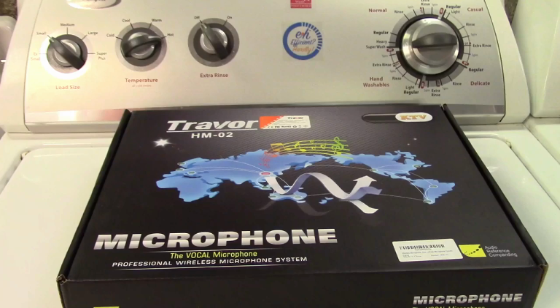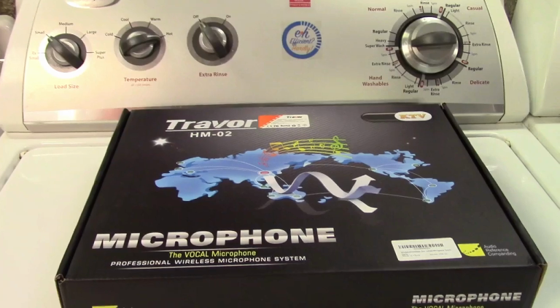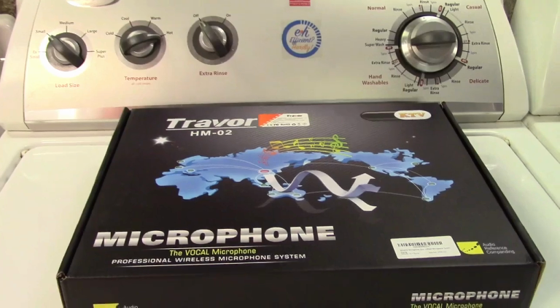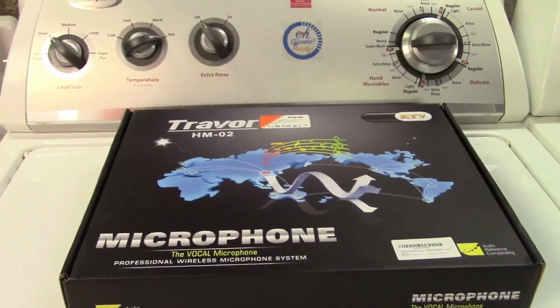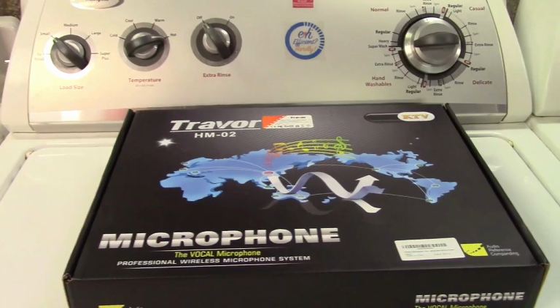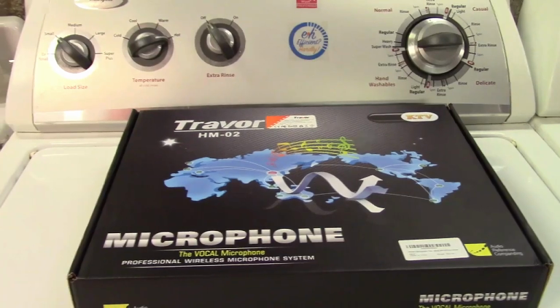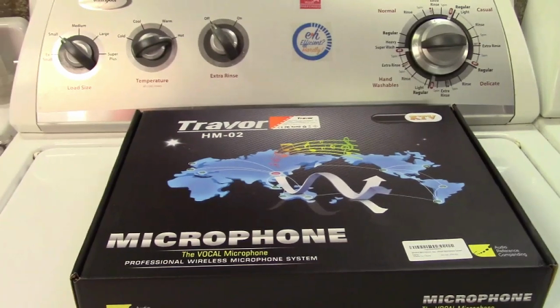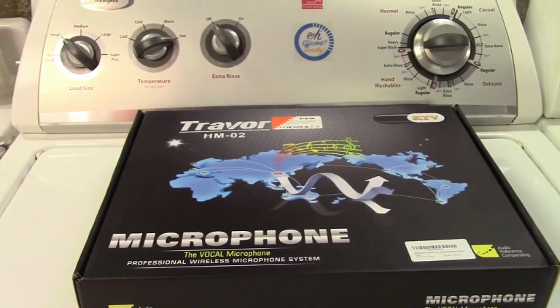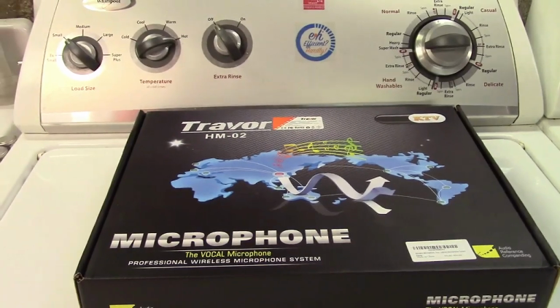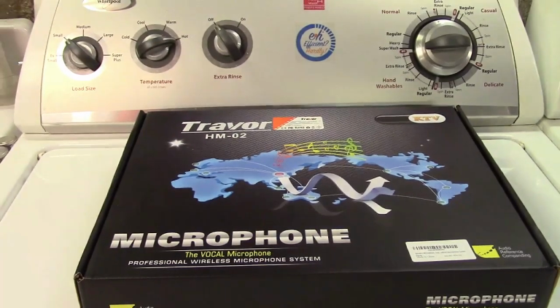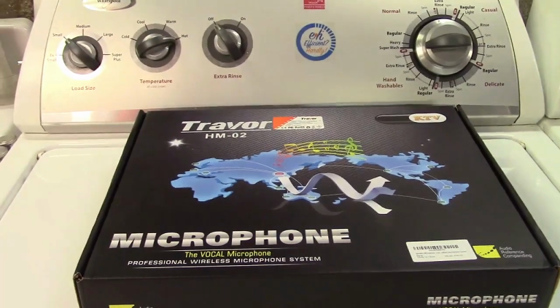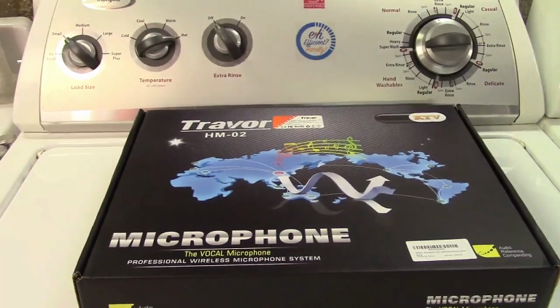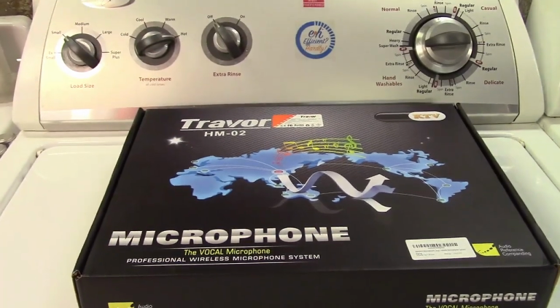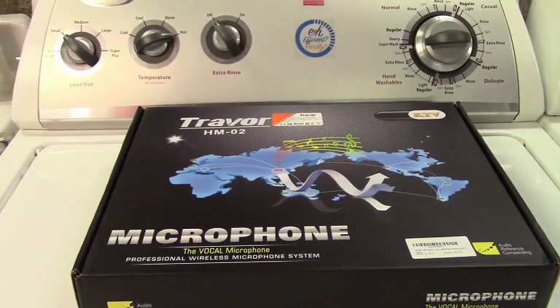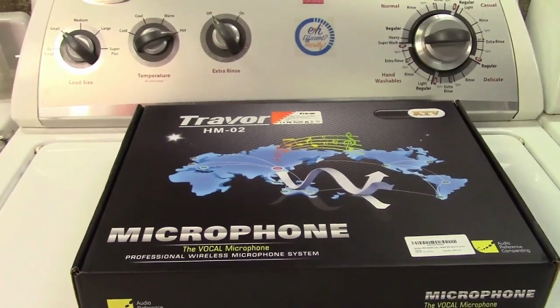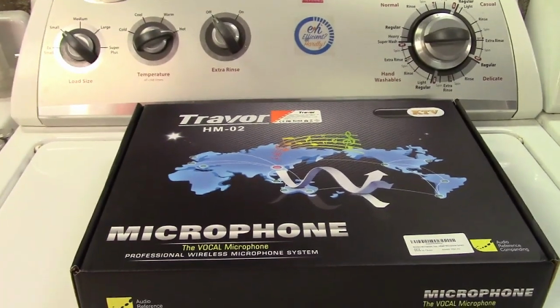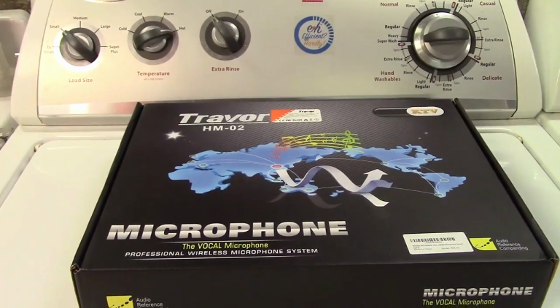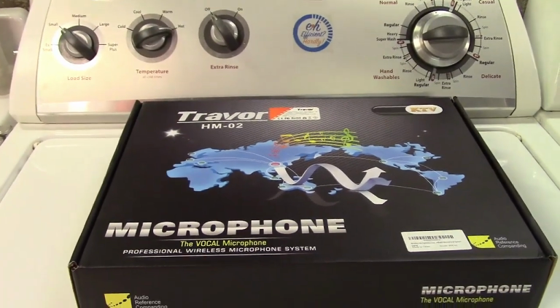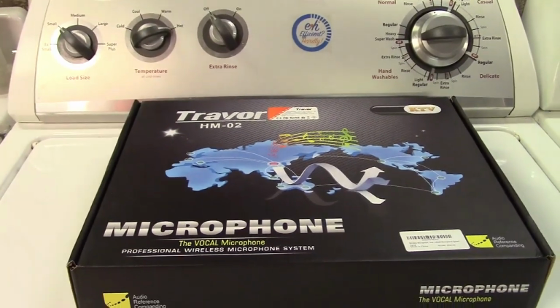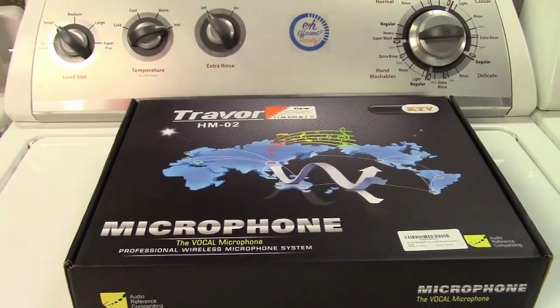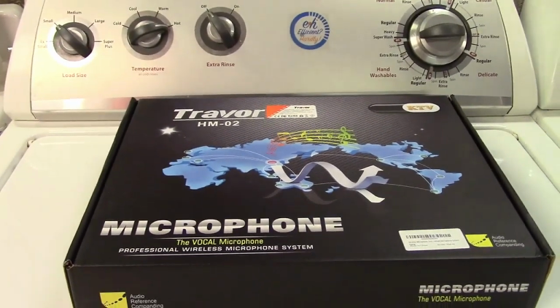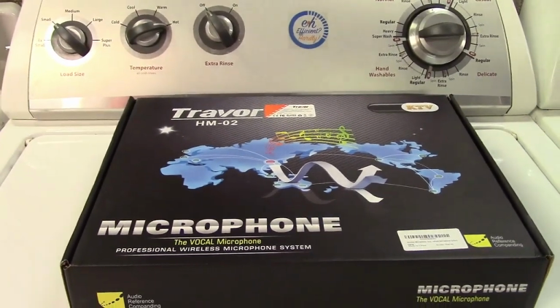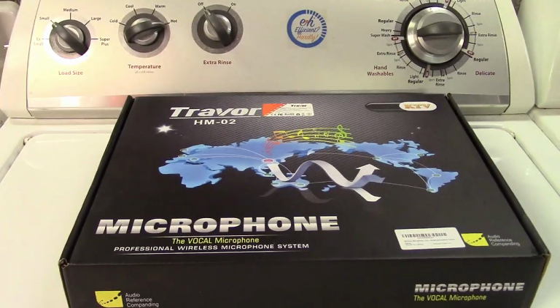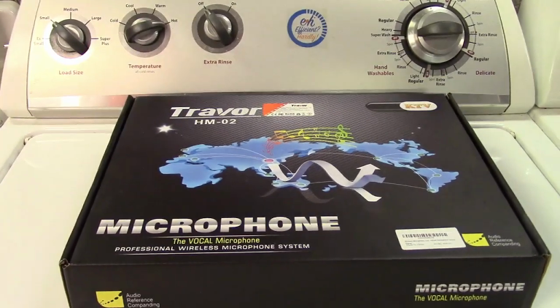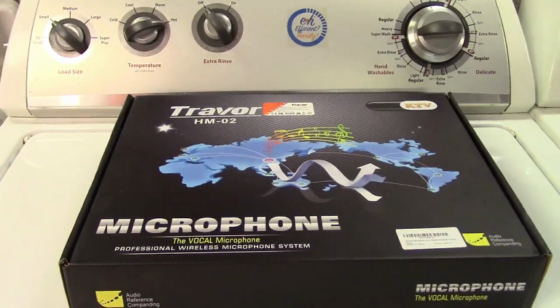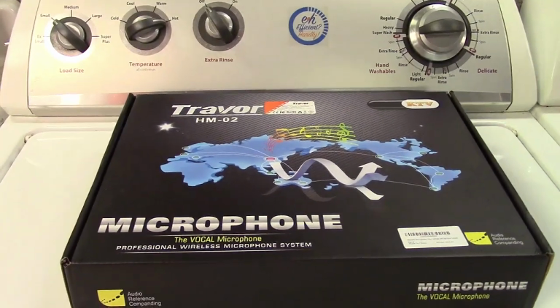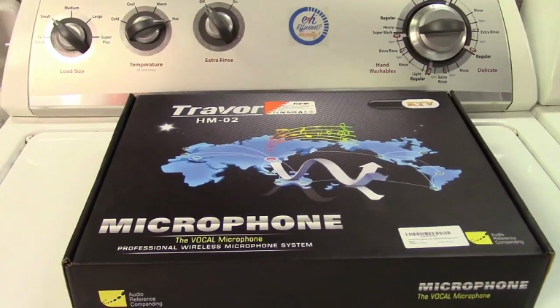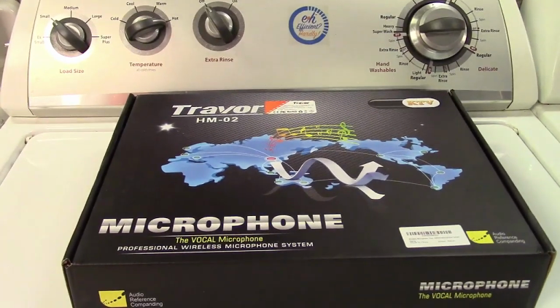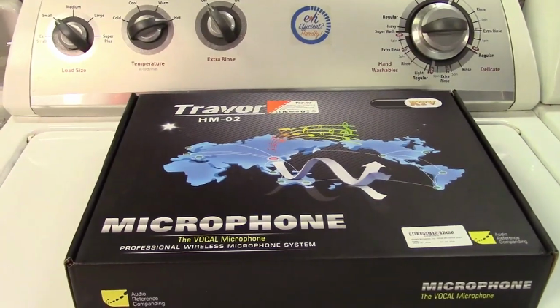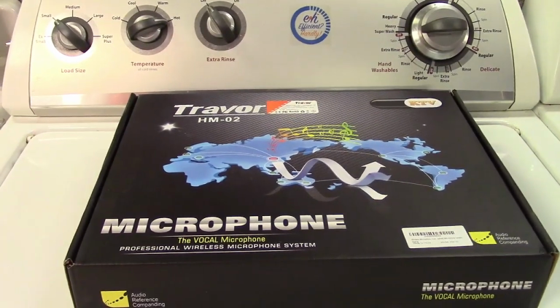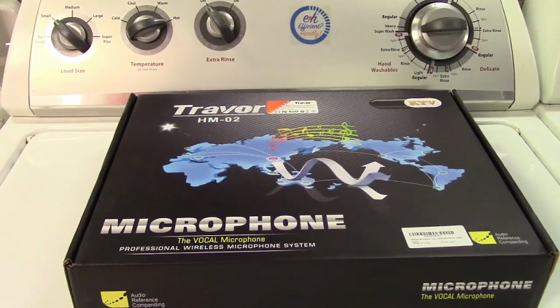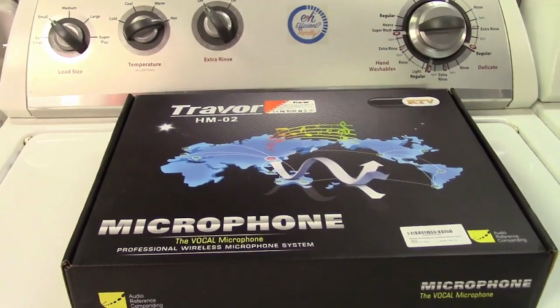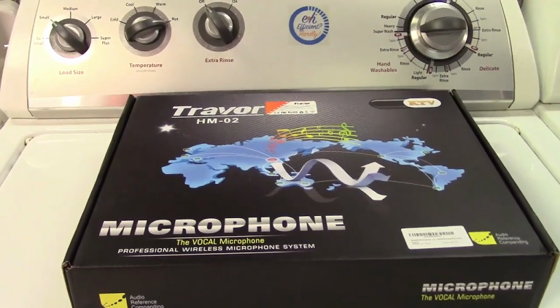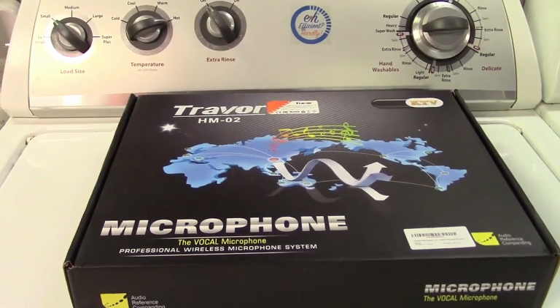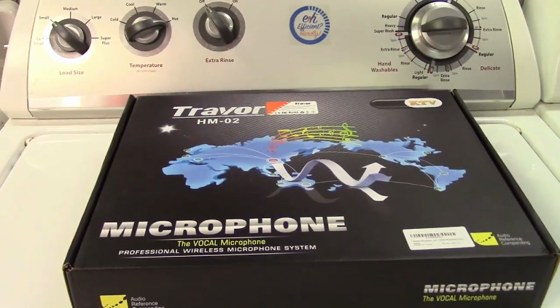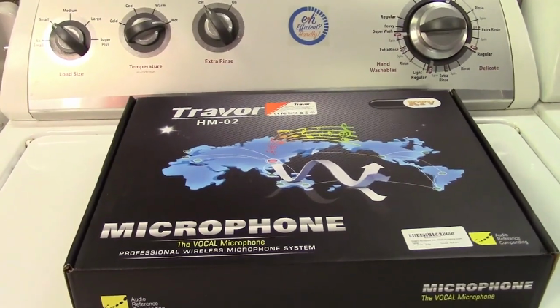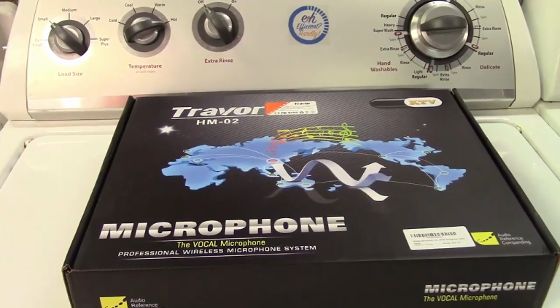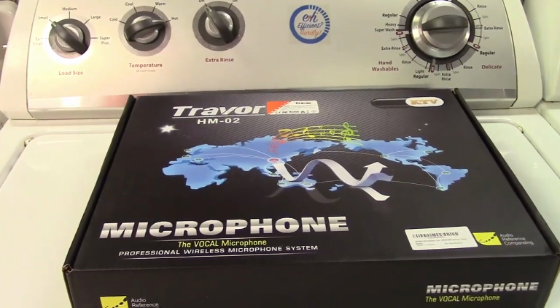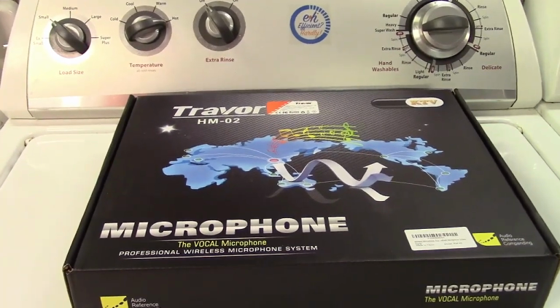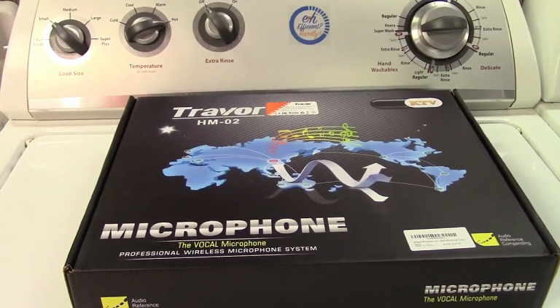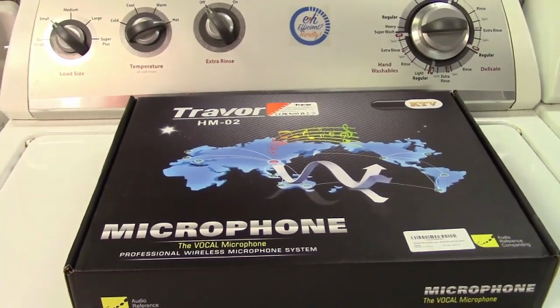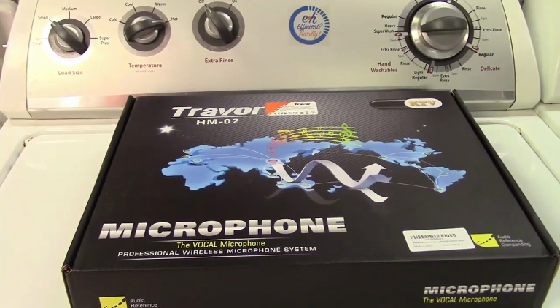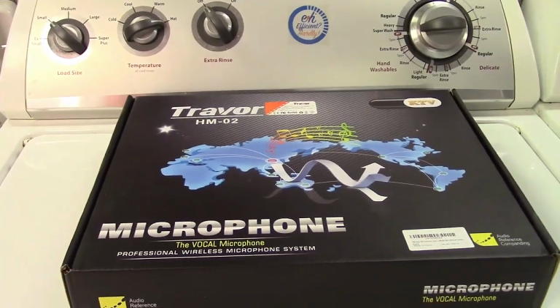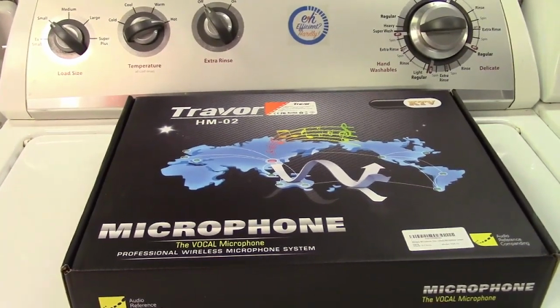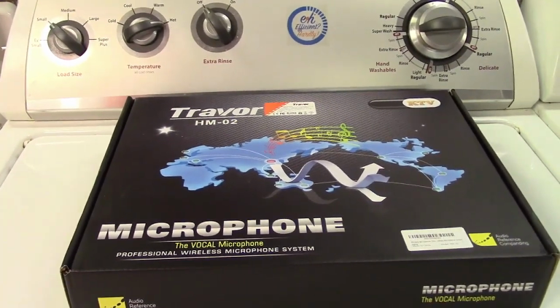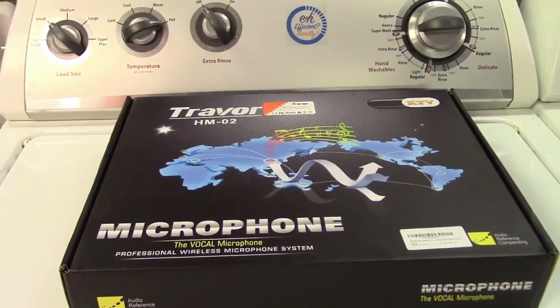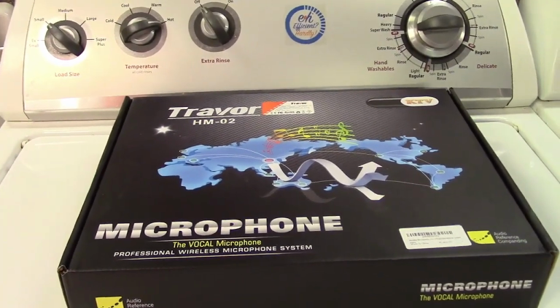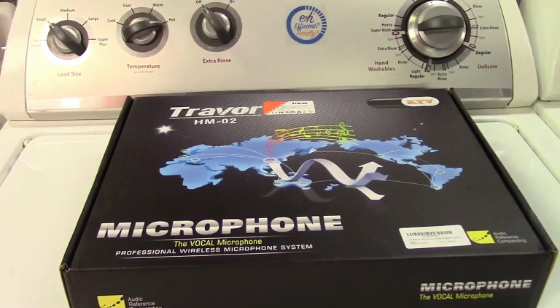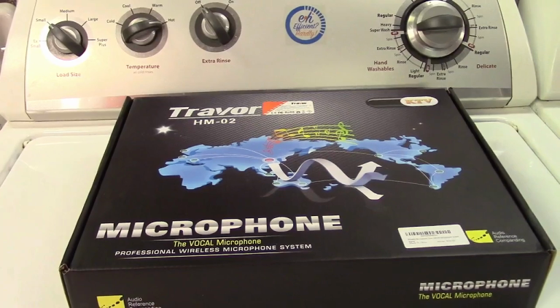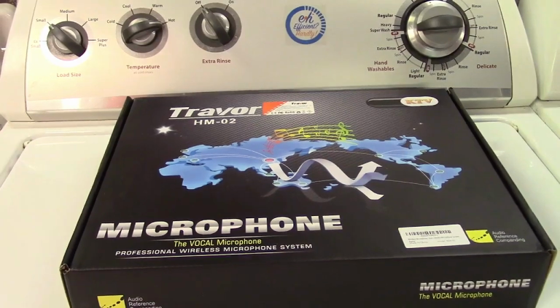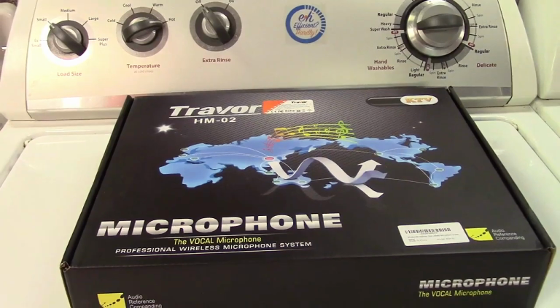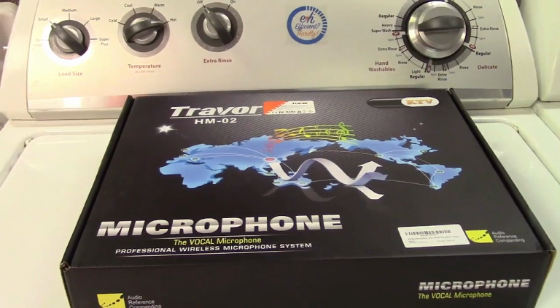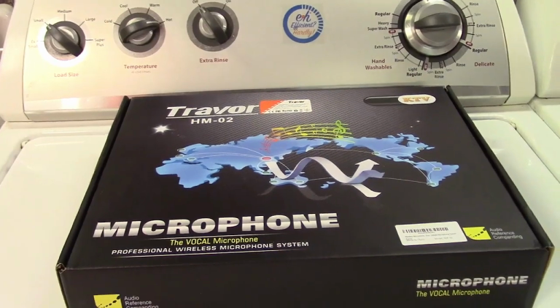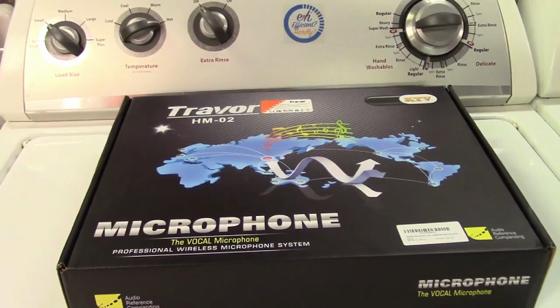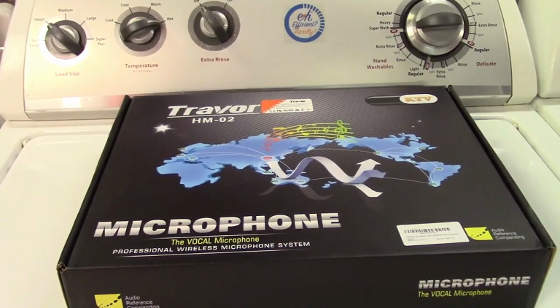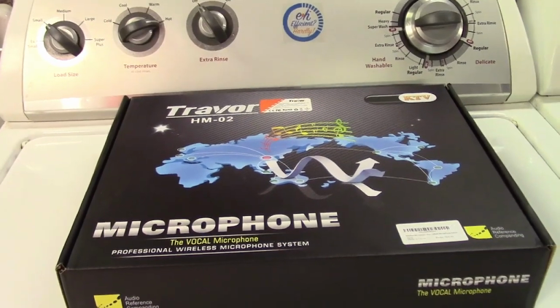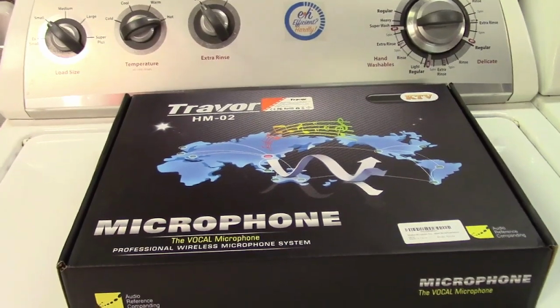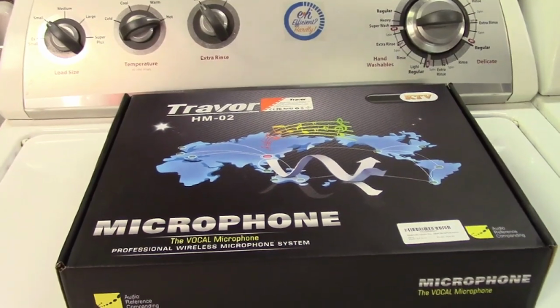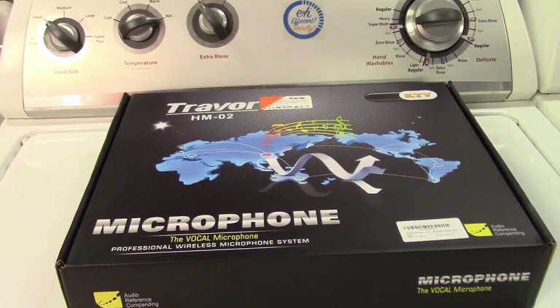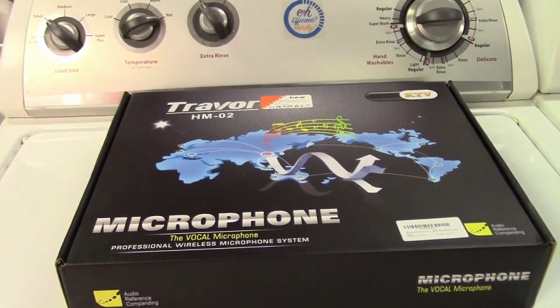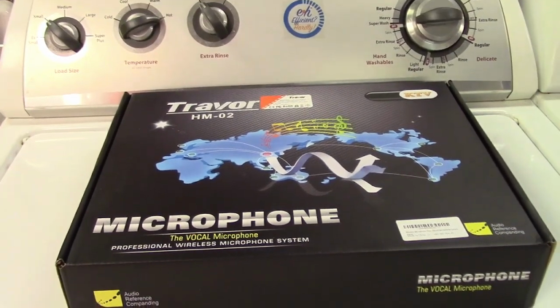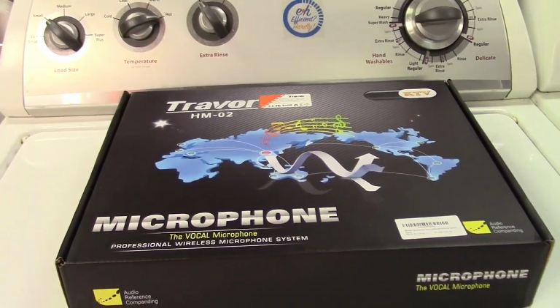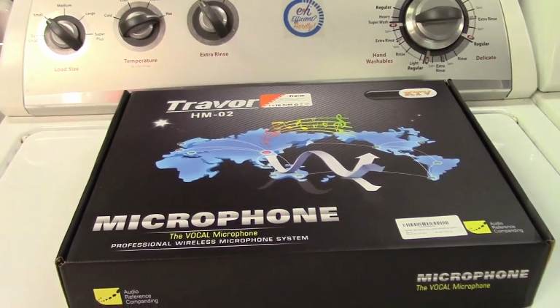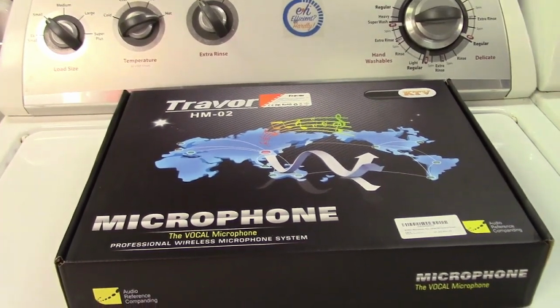This is the Travor wireless microphone system with two microphones and Bluetooth support.